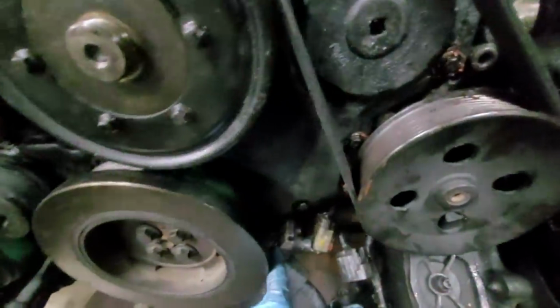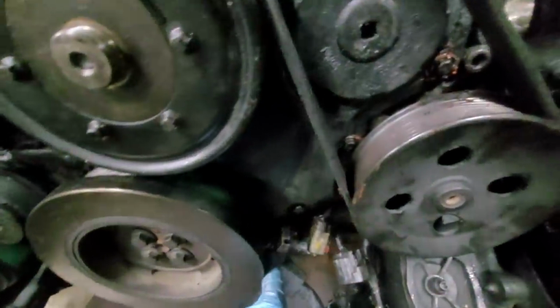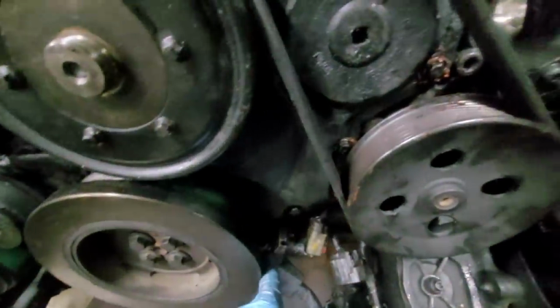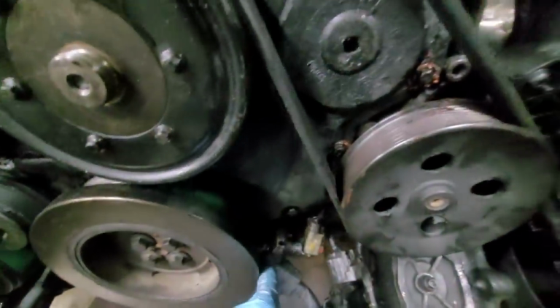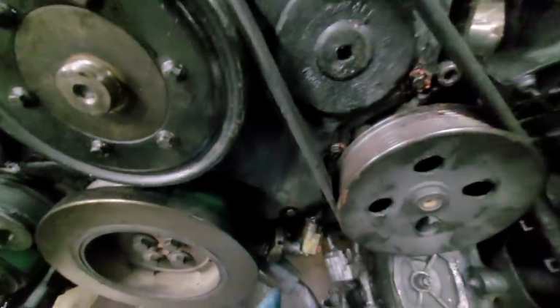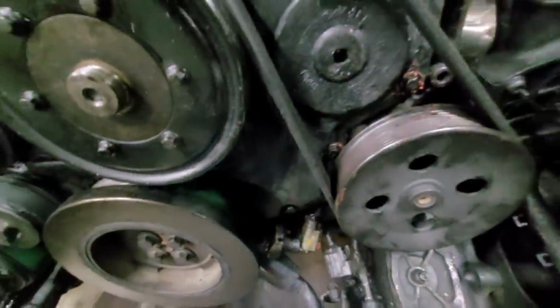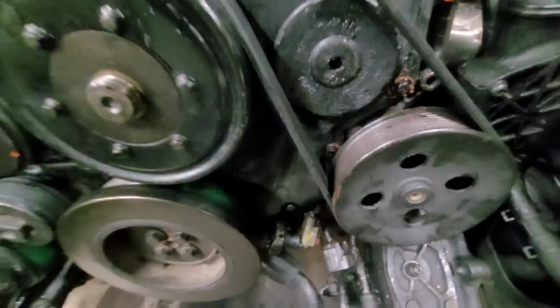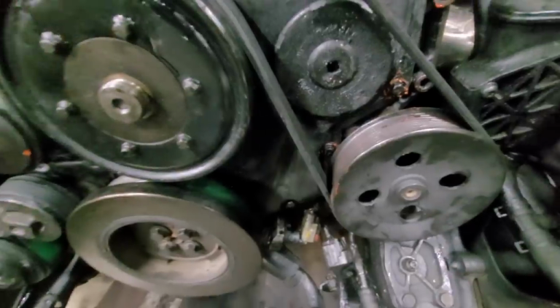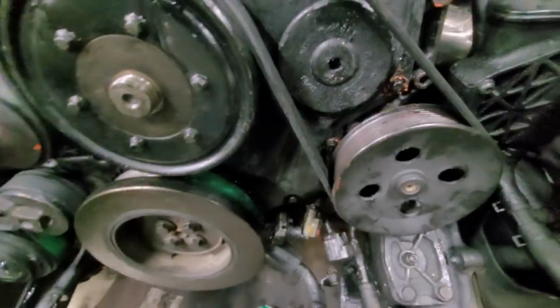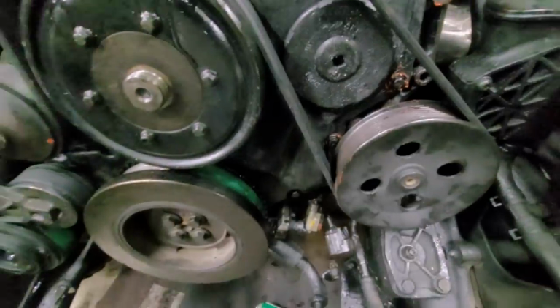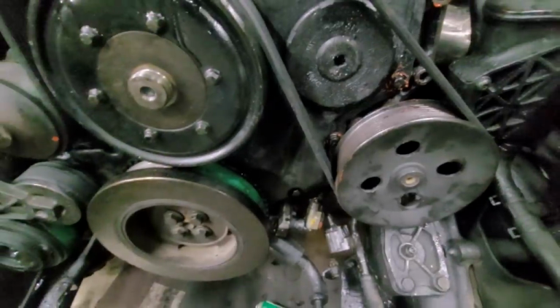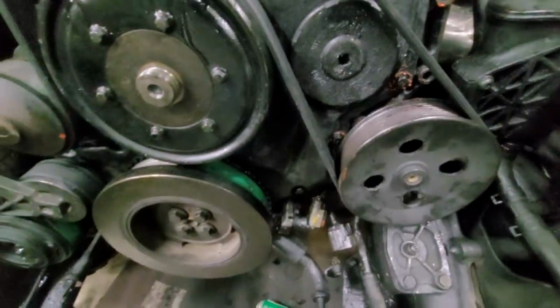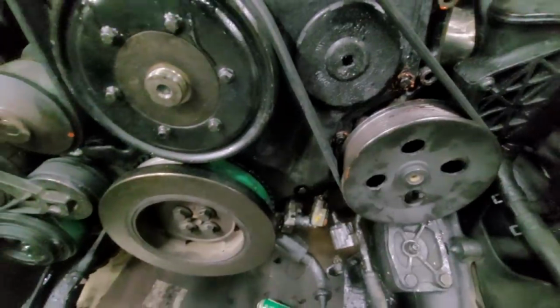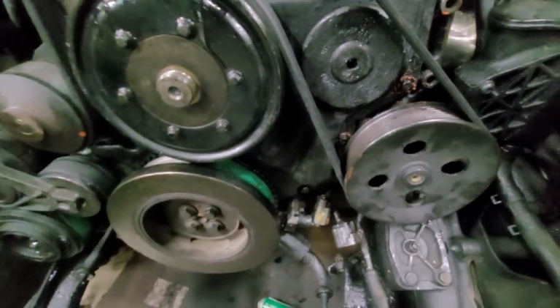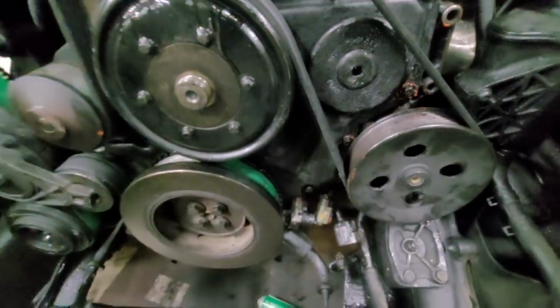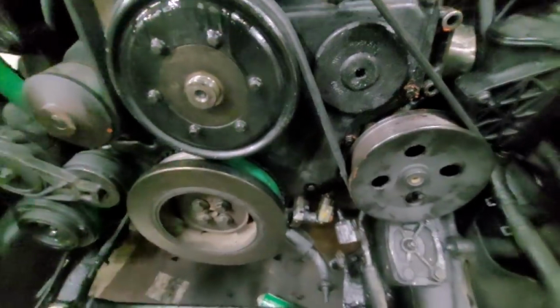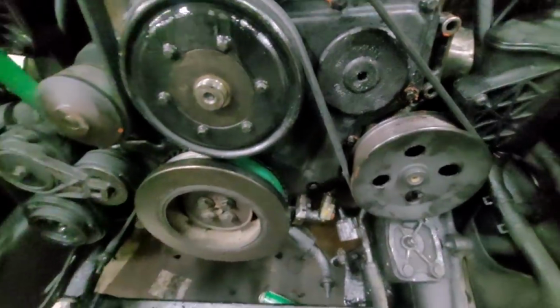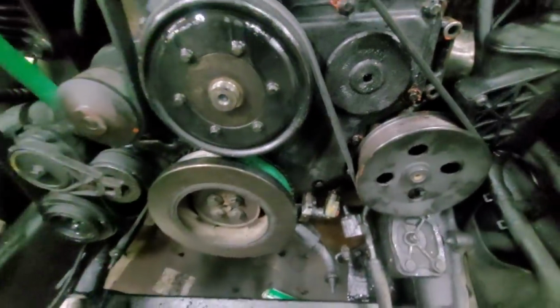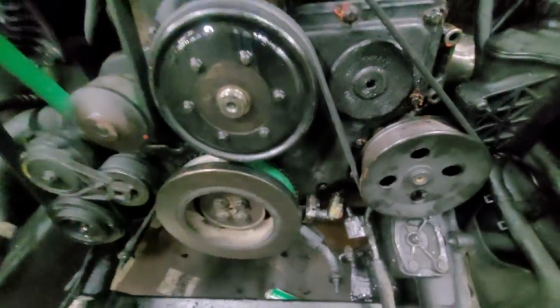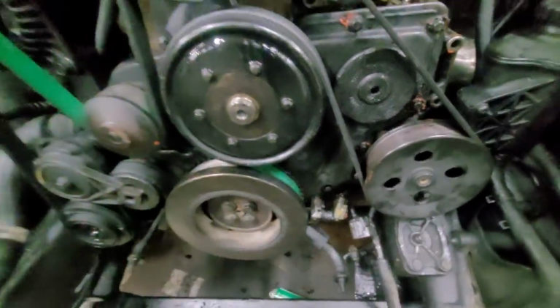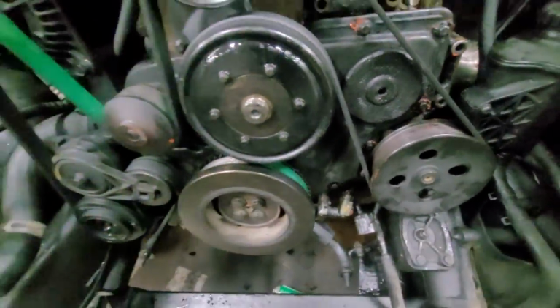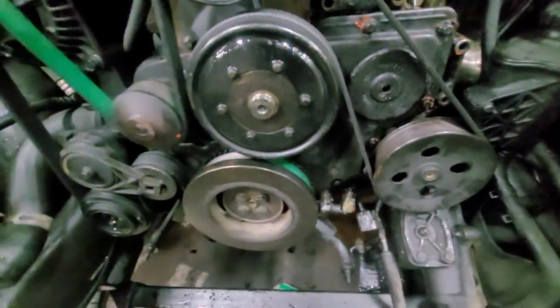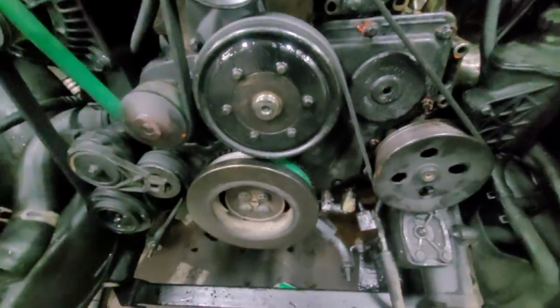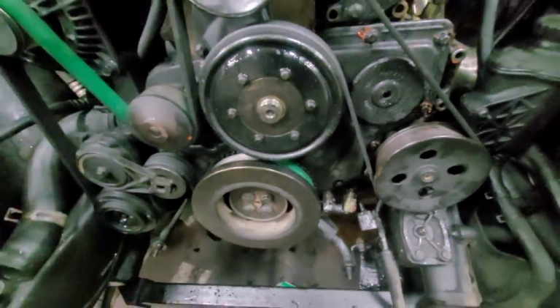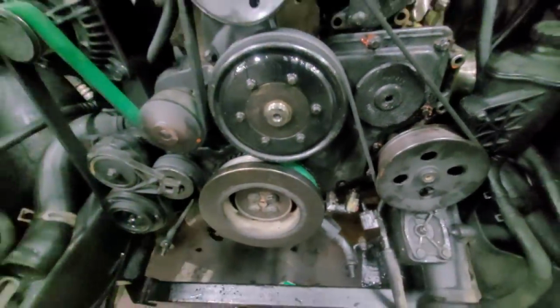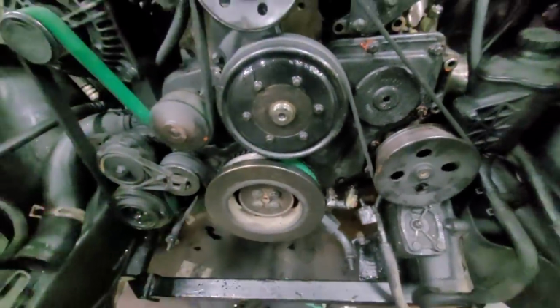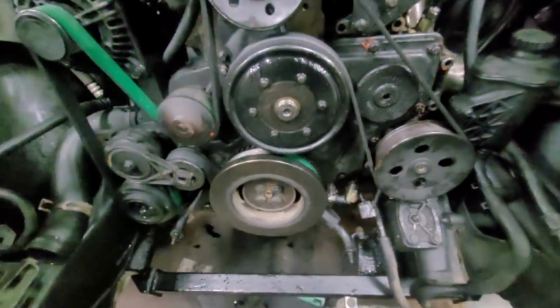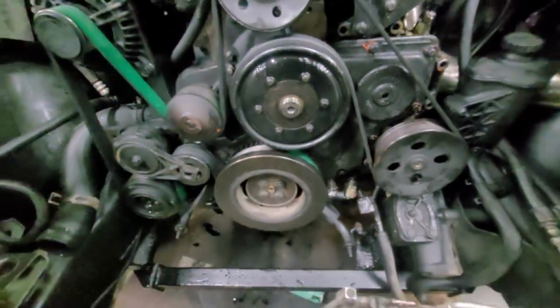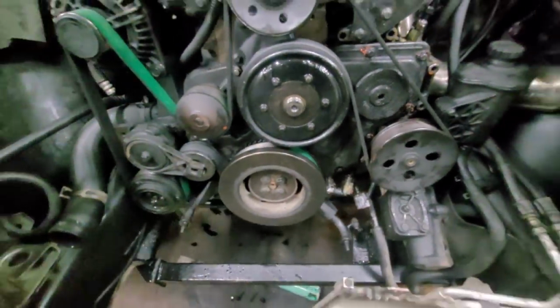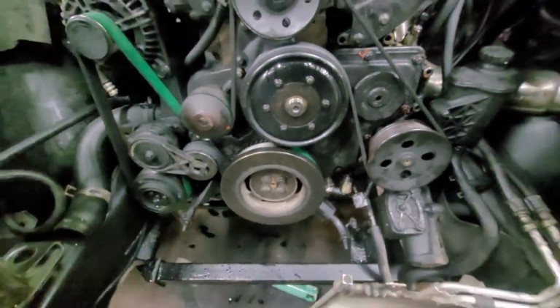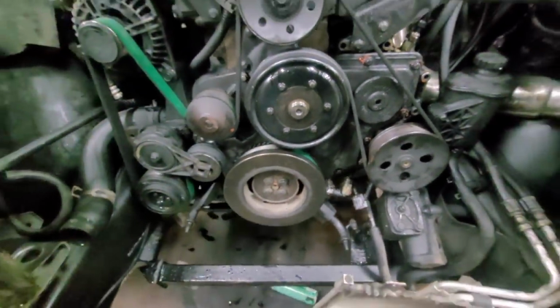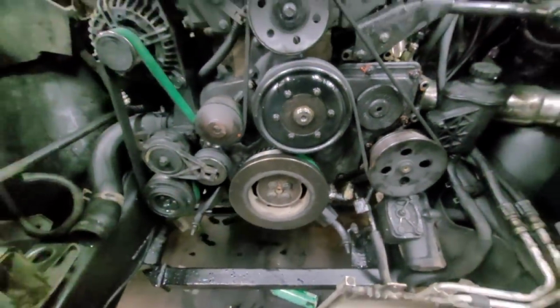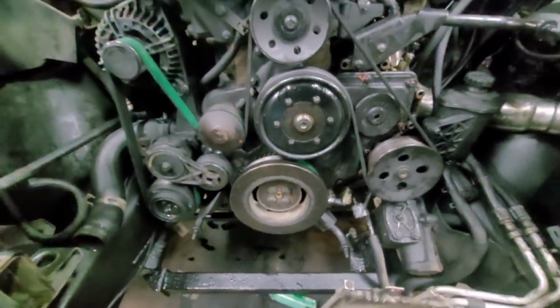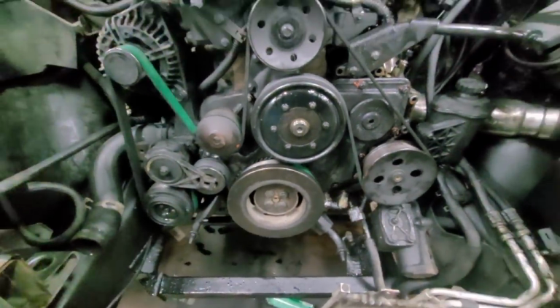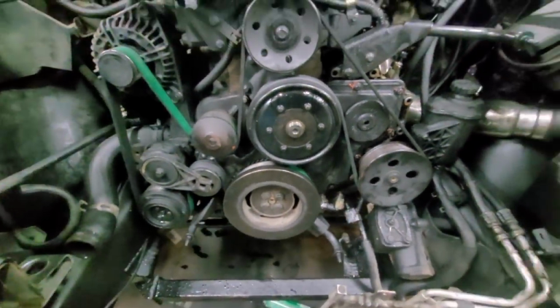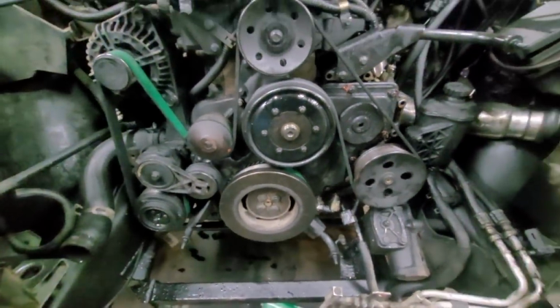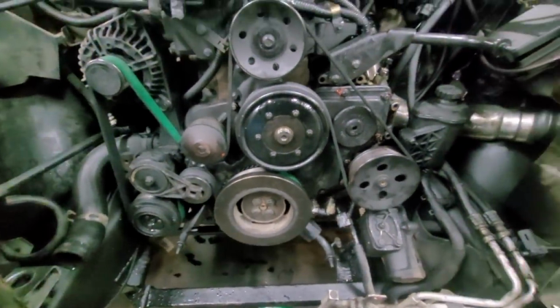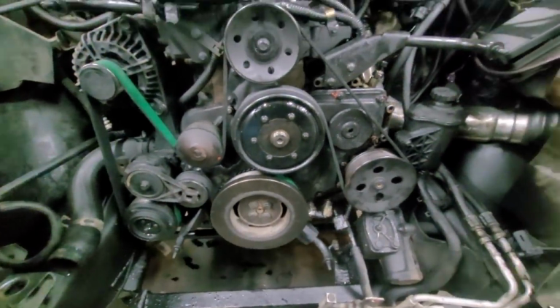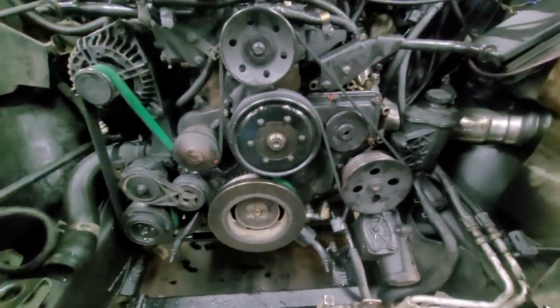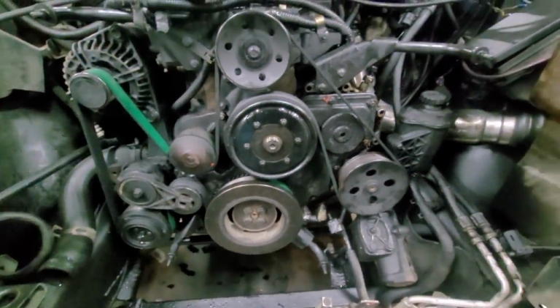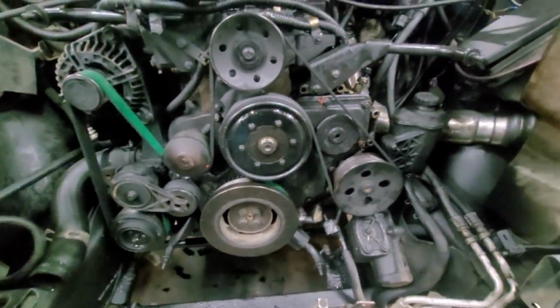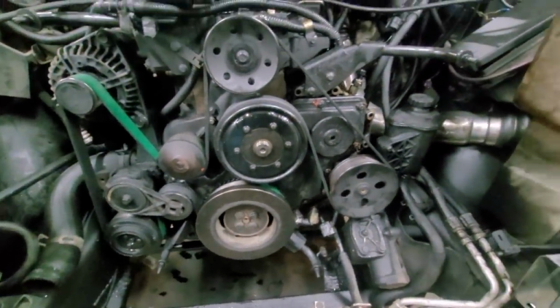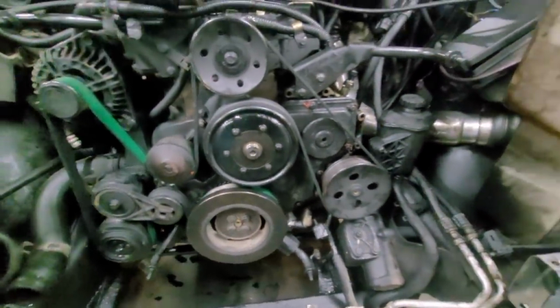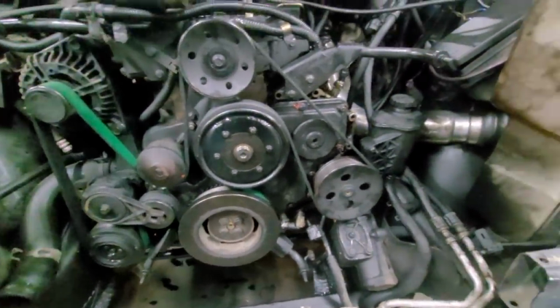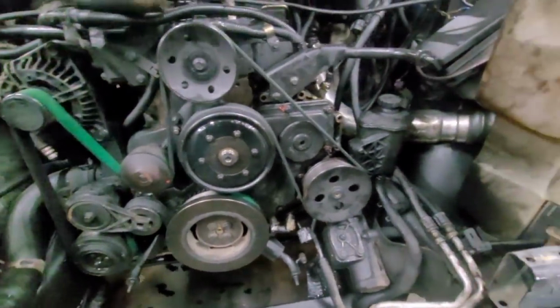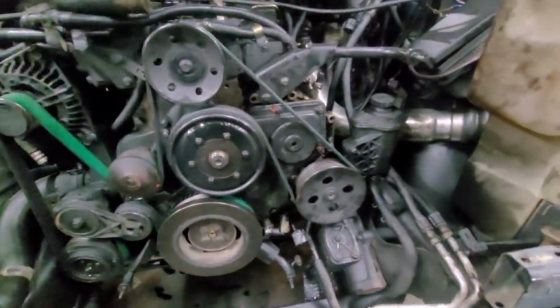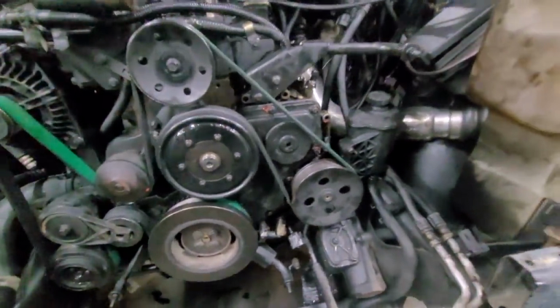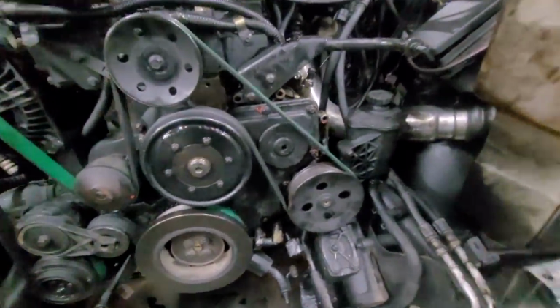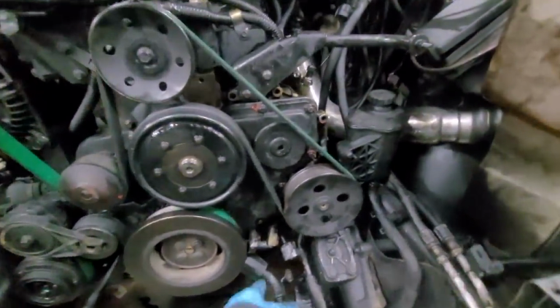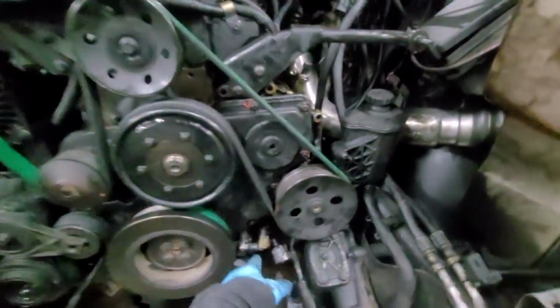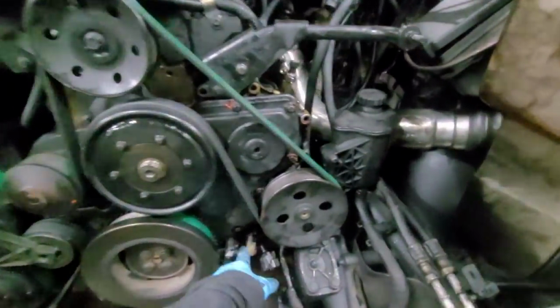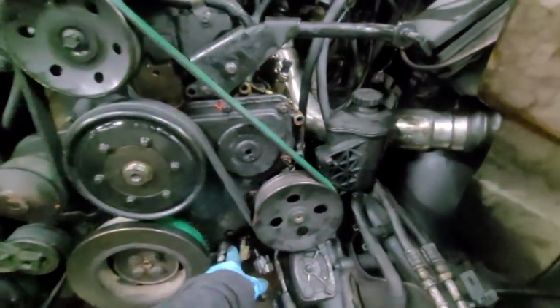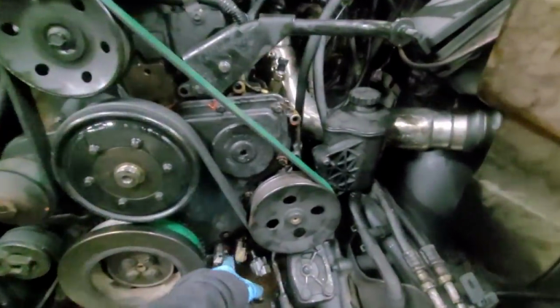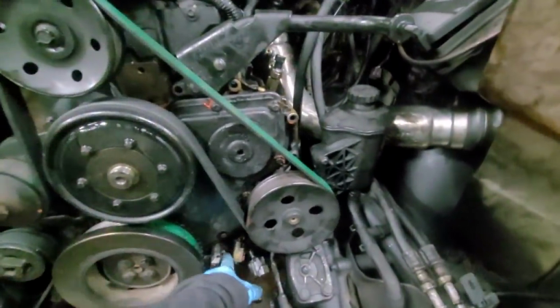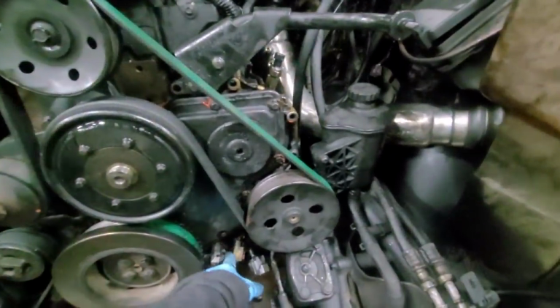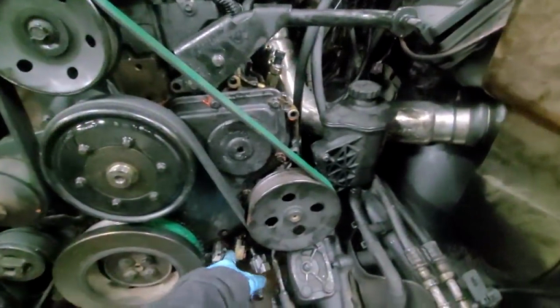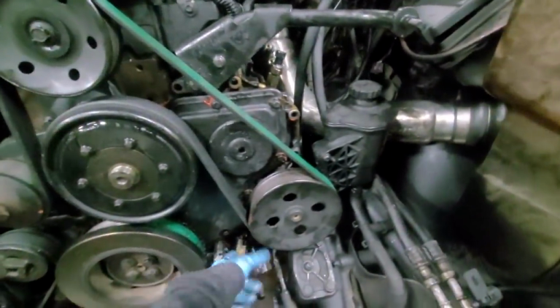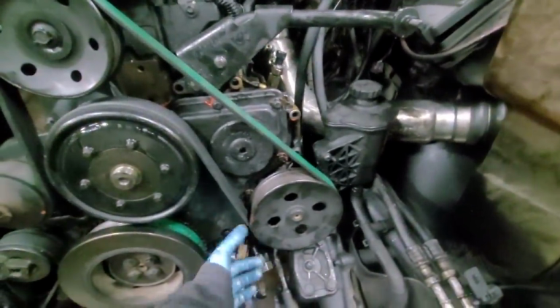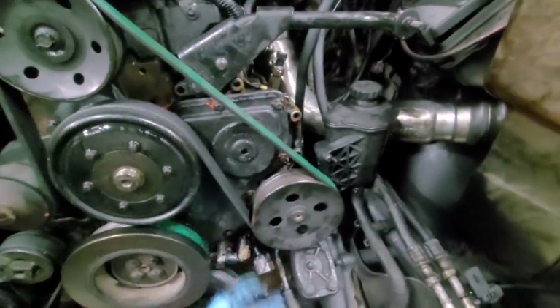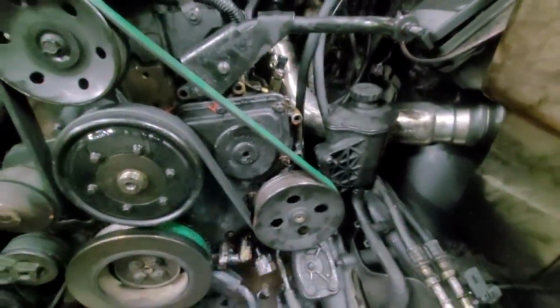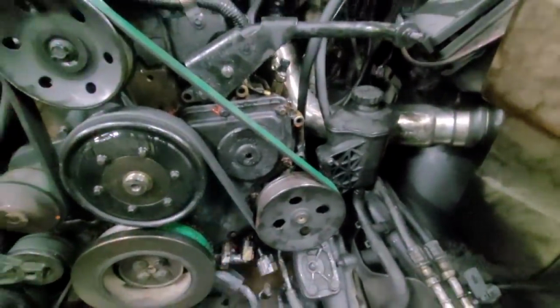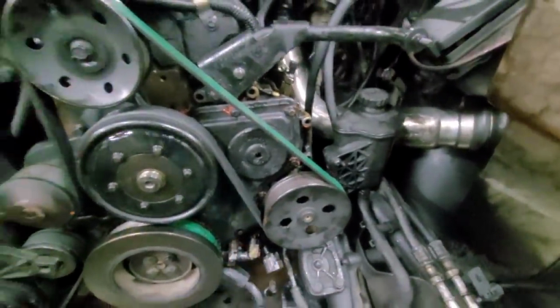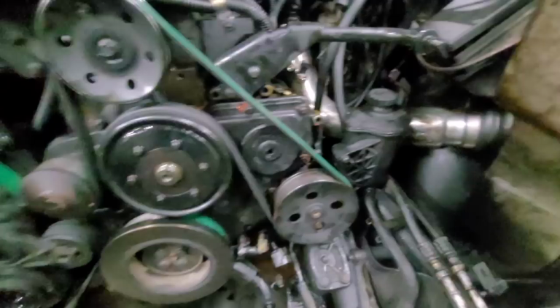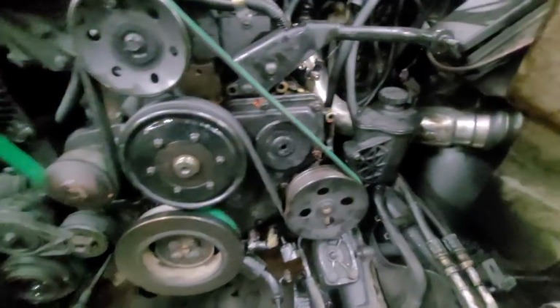We're all good down here on the crank sensor. We have a spare in case that one does ever go bad, which they're not hard to replace. It's a 10 mil bolt right there.